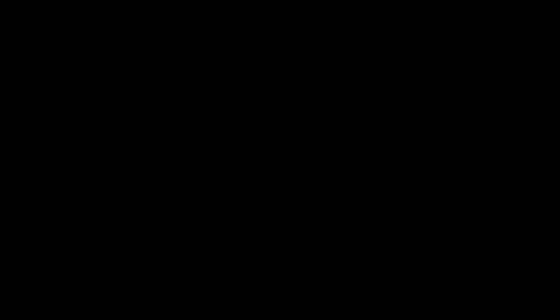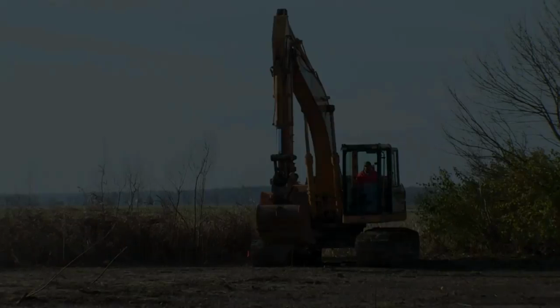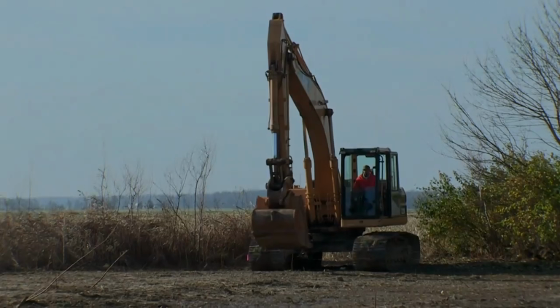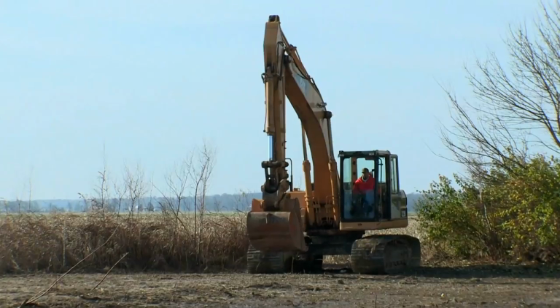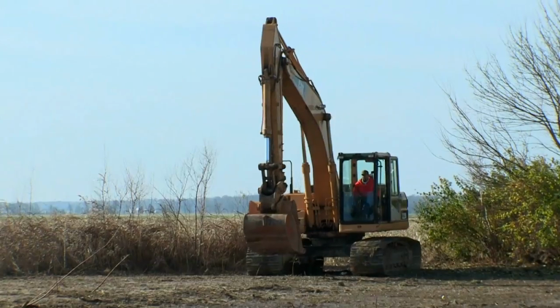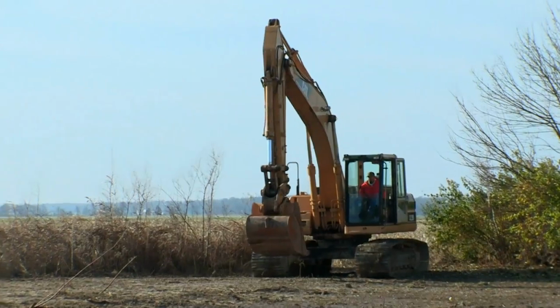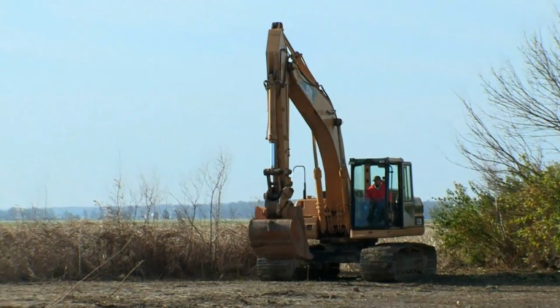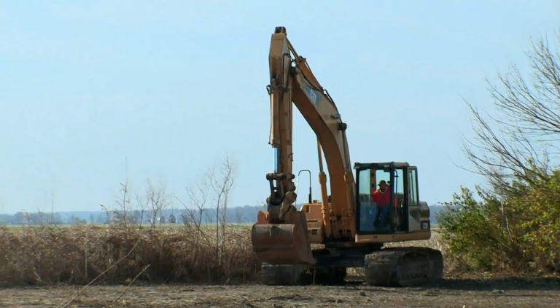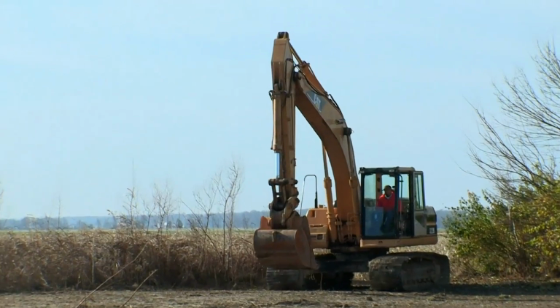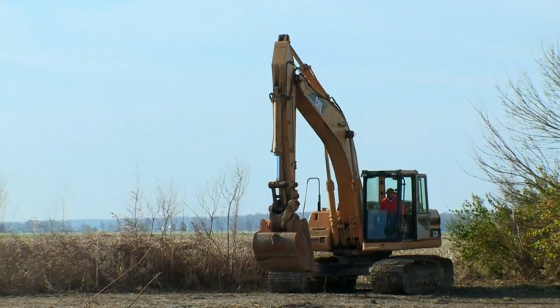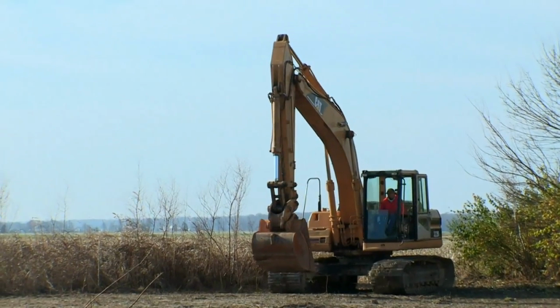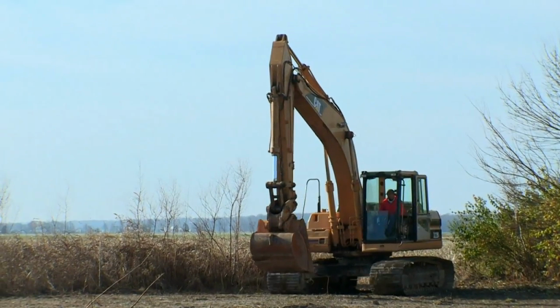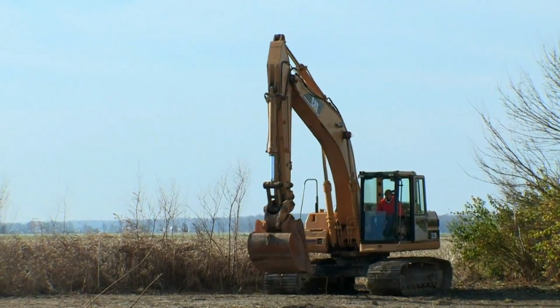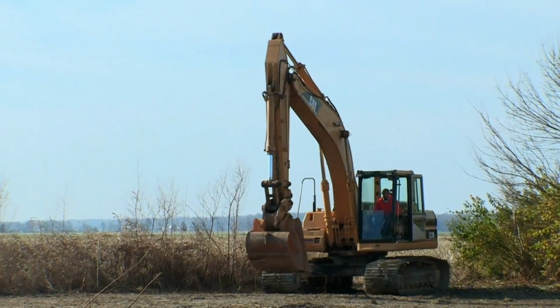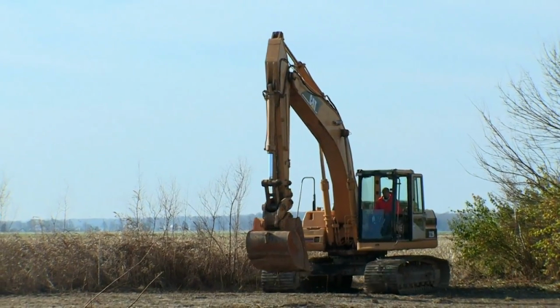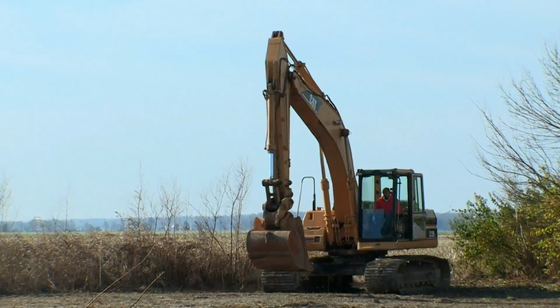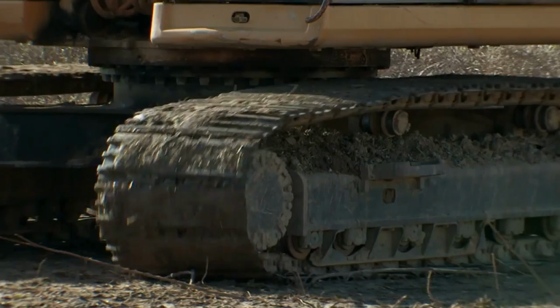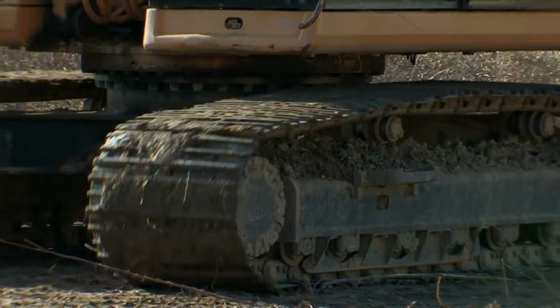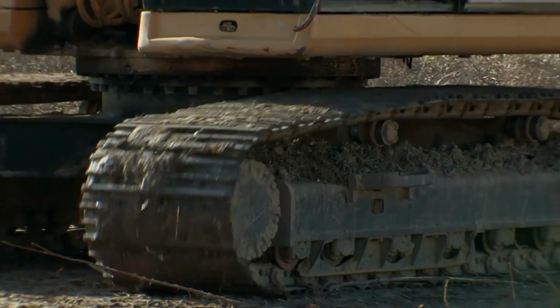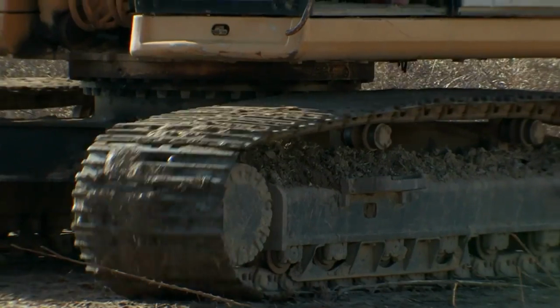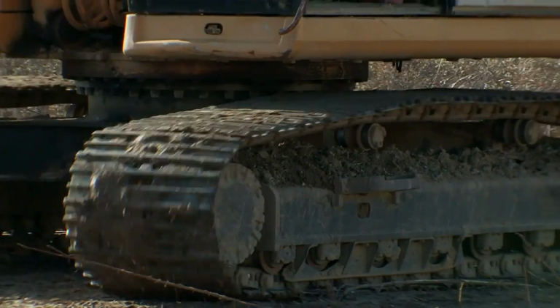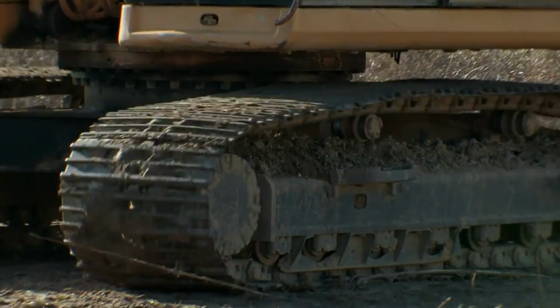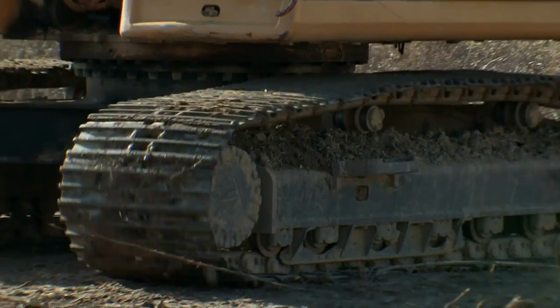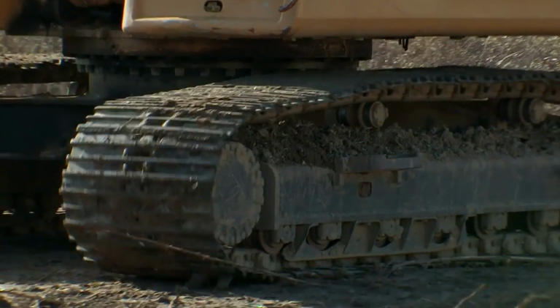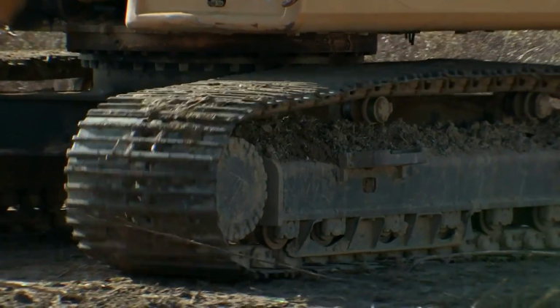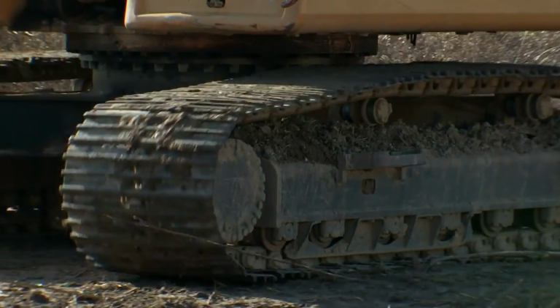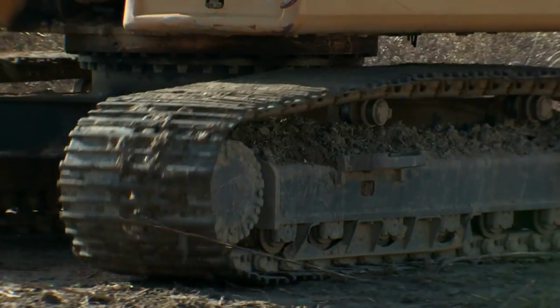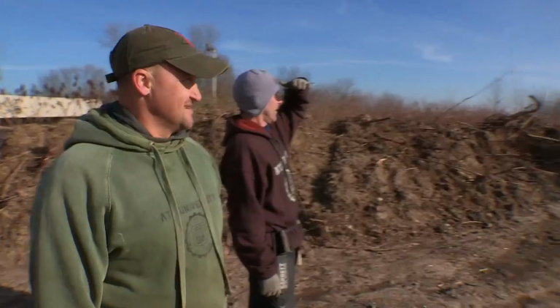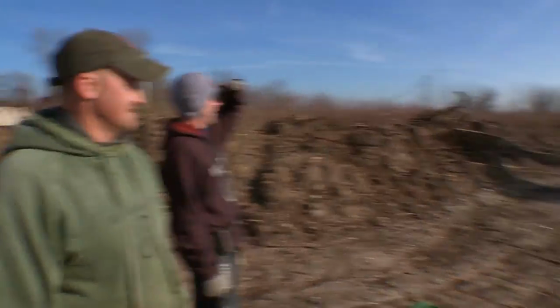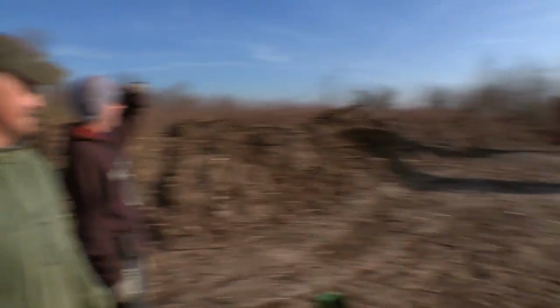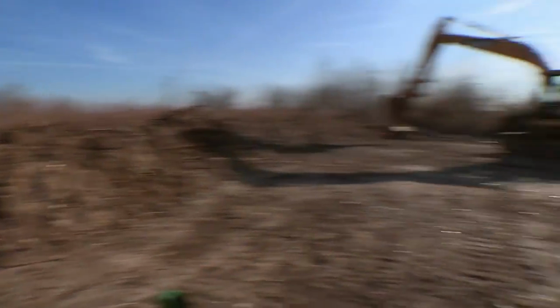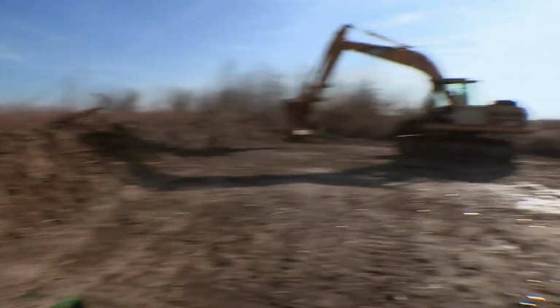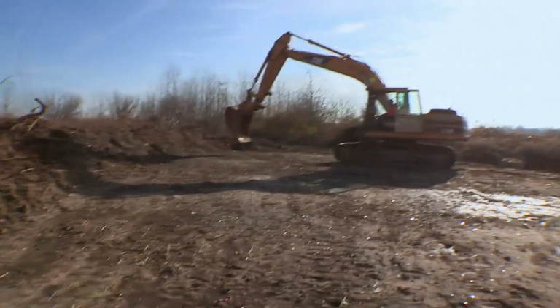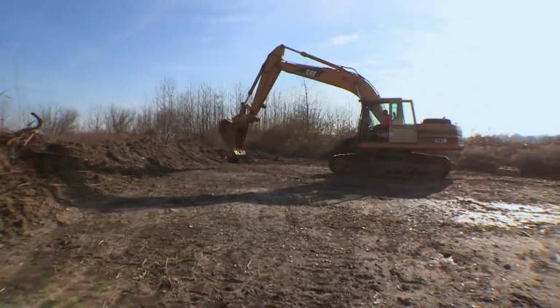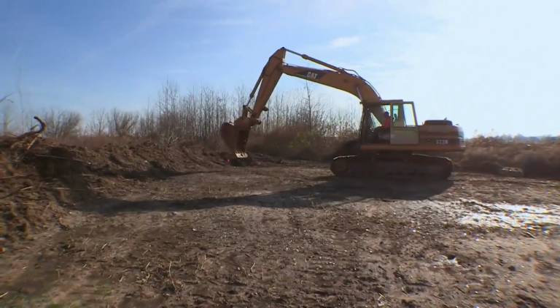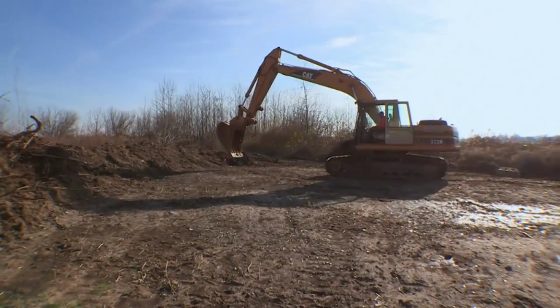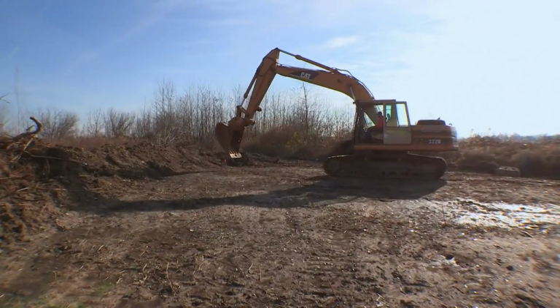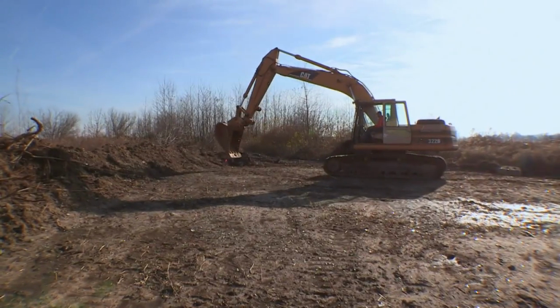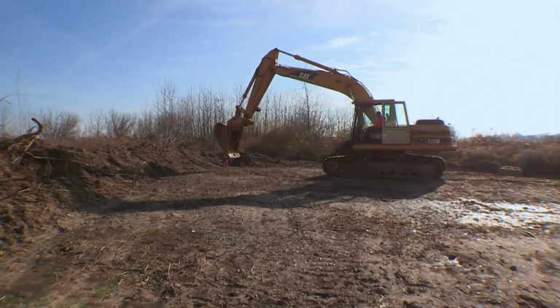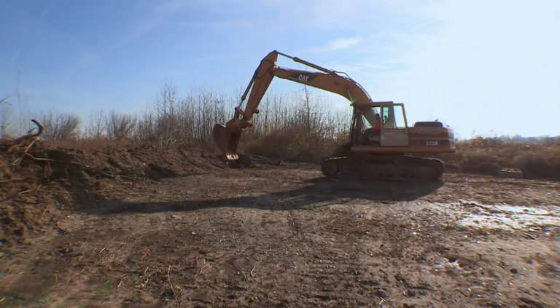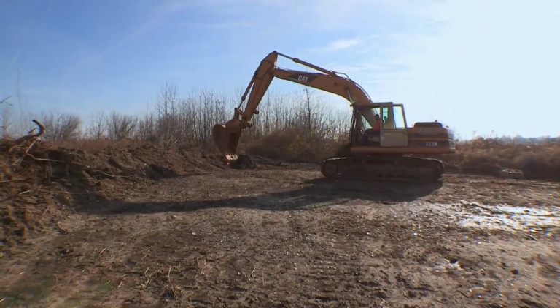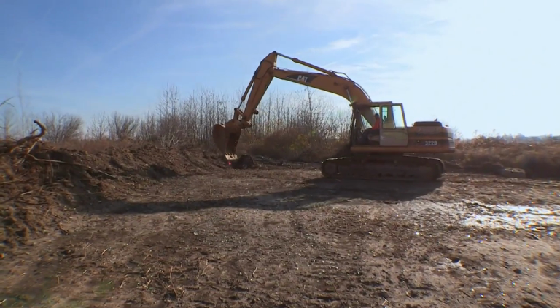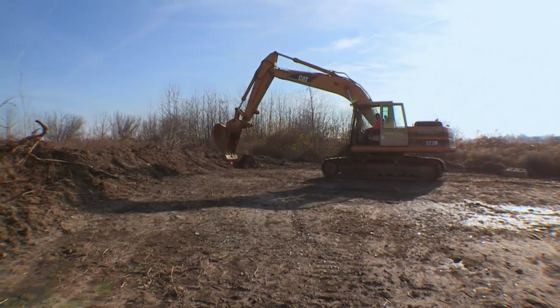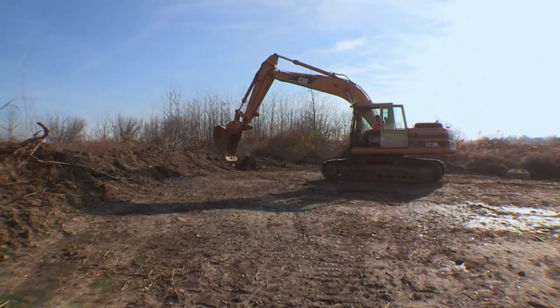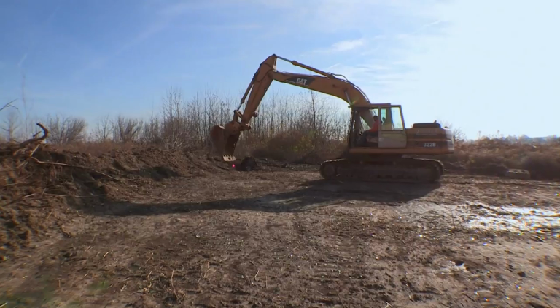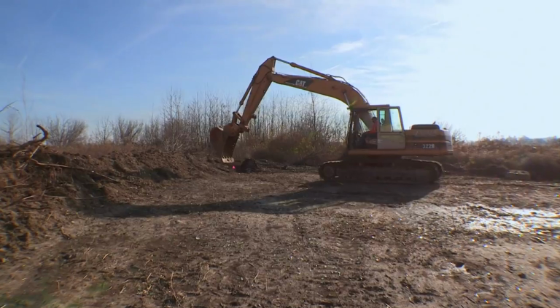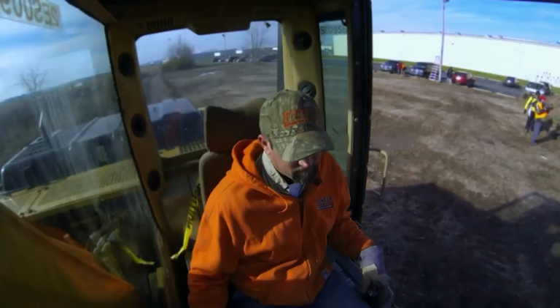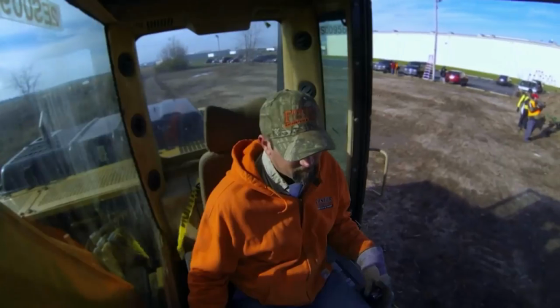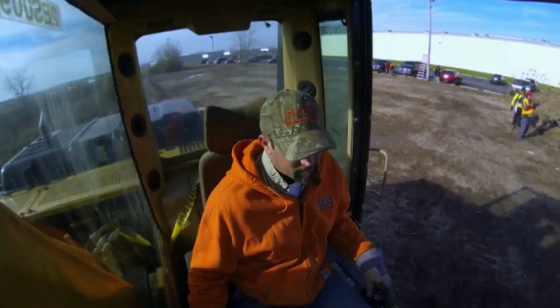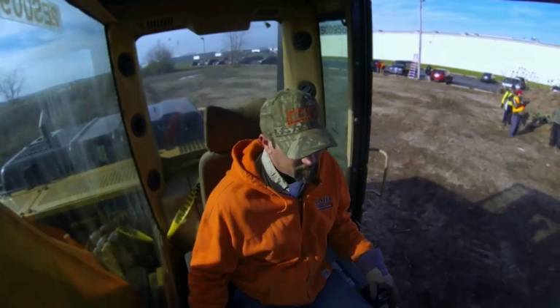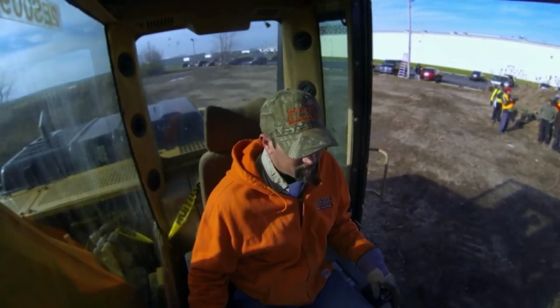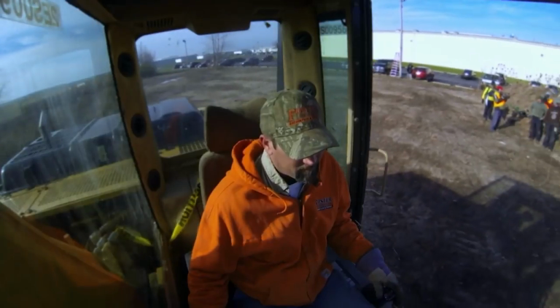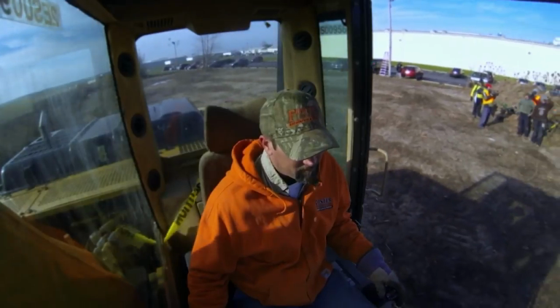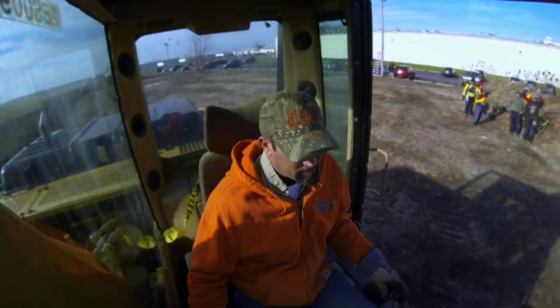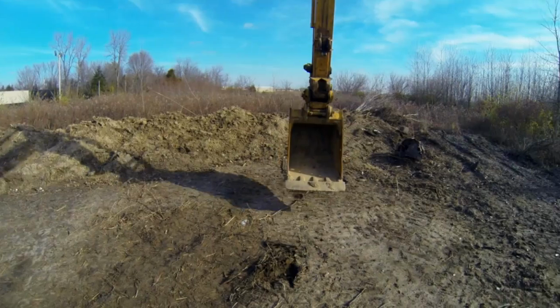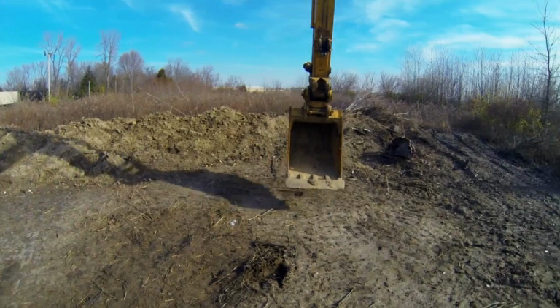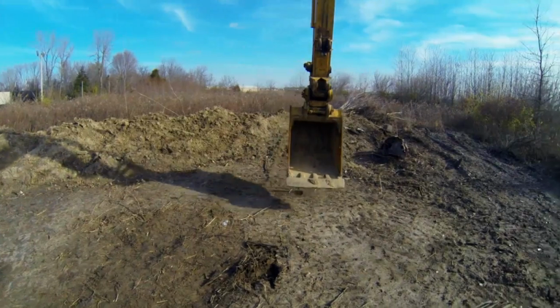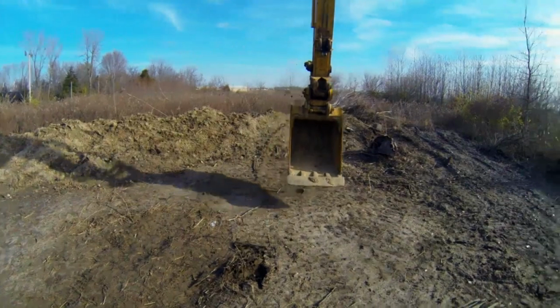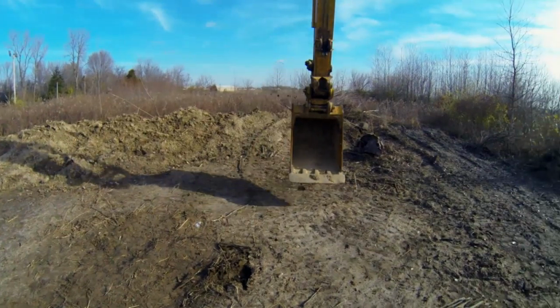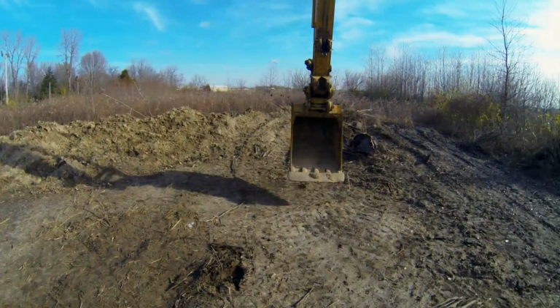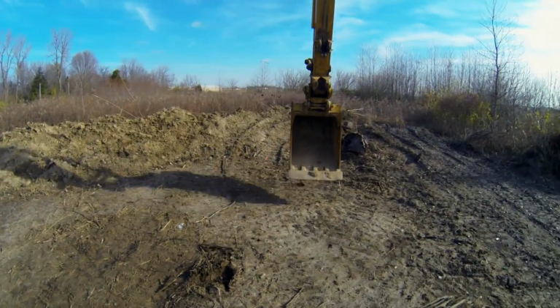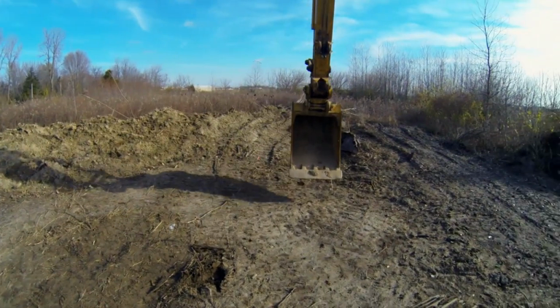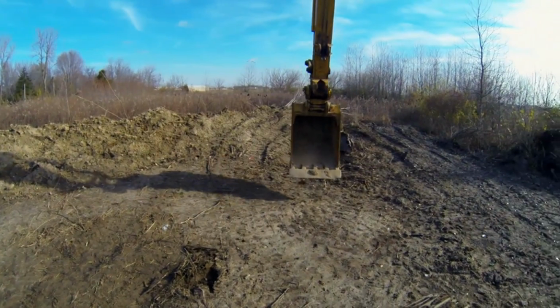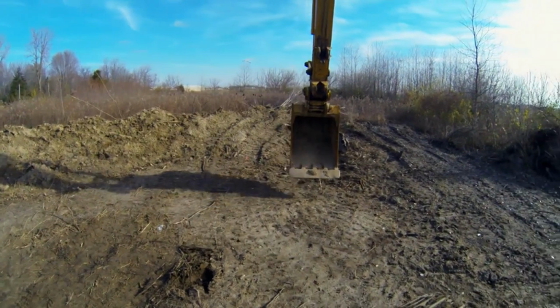All right, look at this baby. This will move some dirt. The plane parts could be 10, even 20 feet deep.